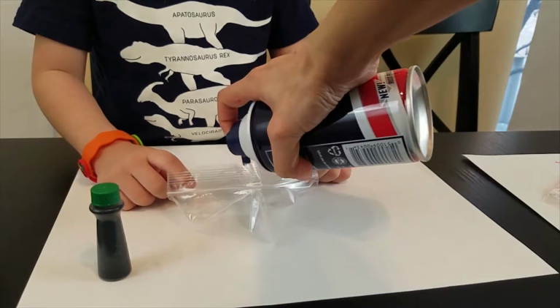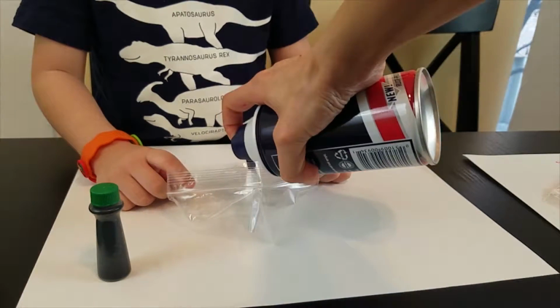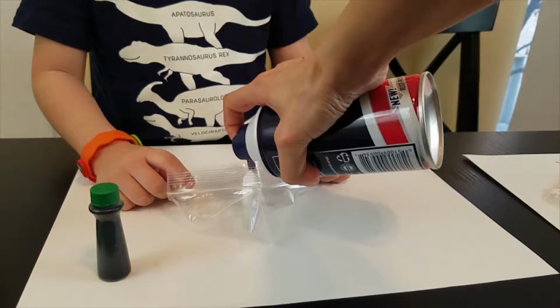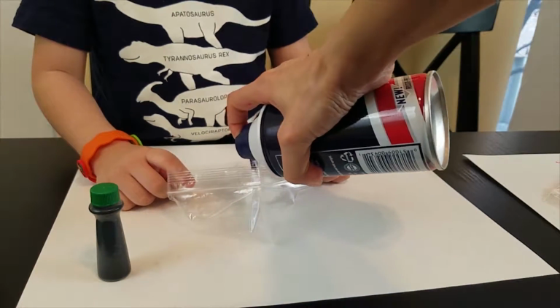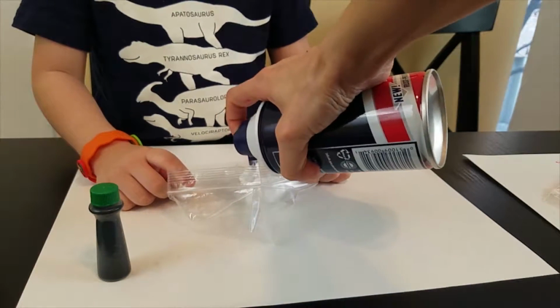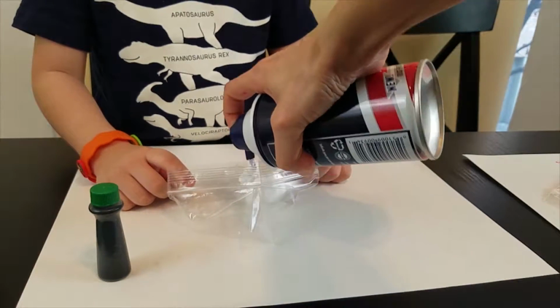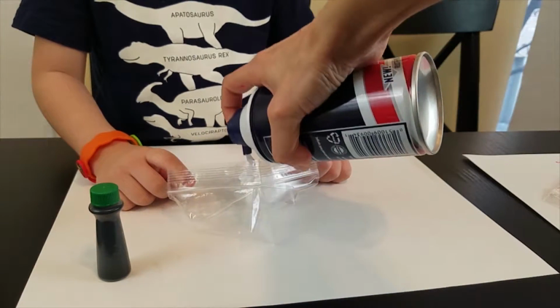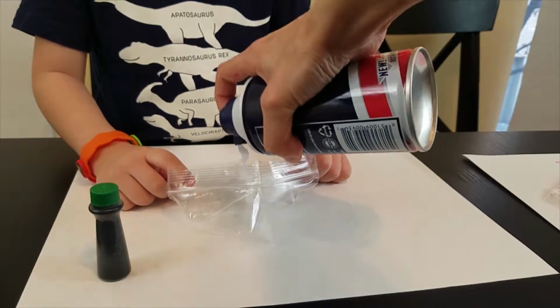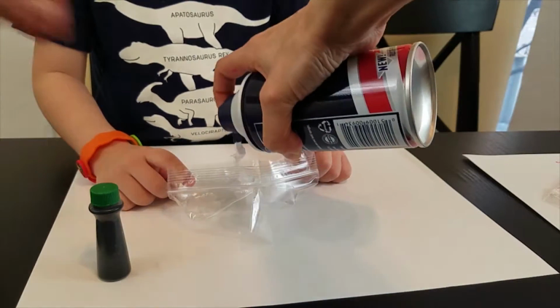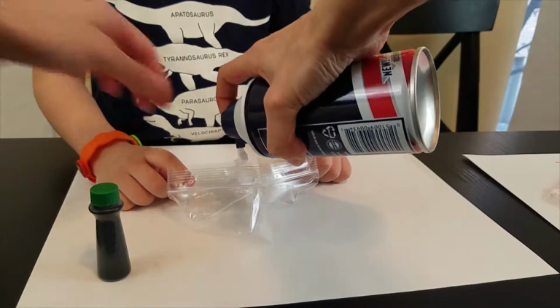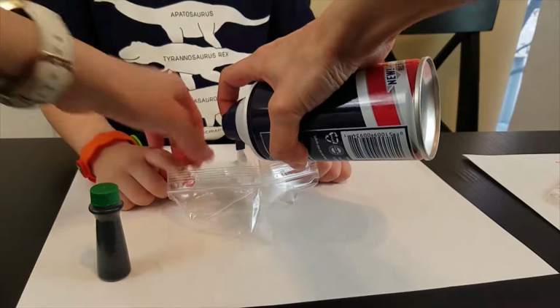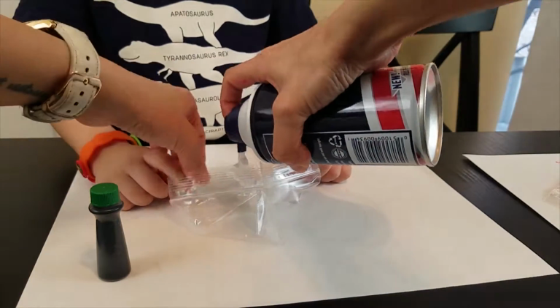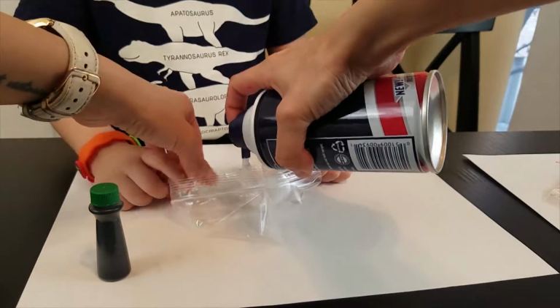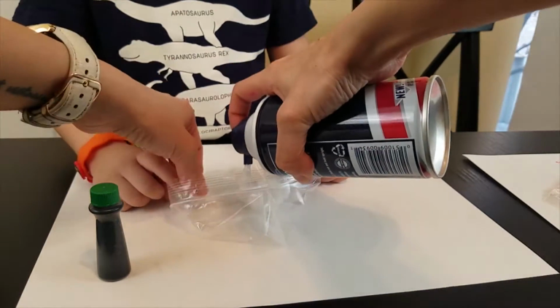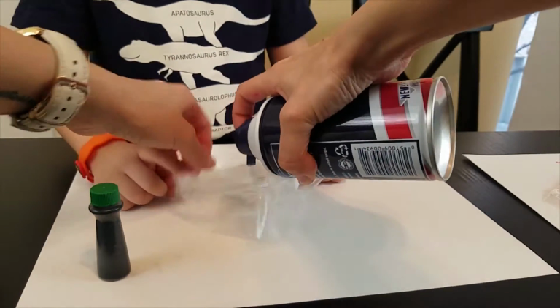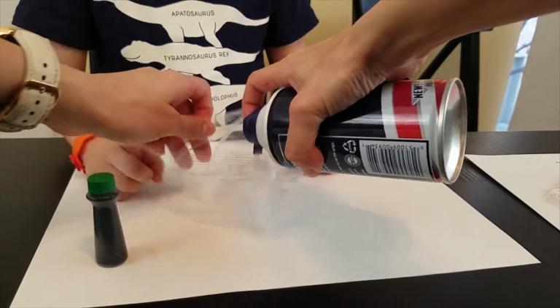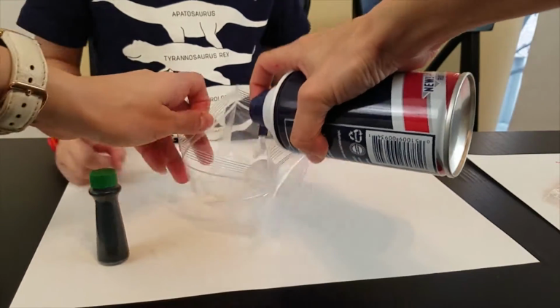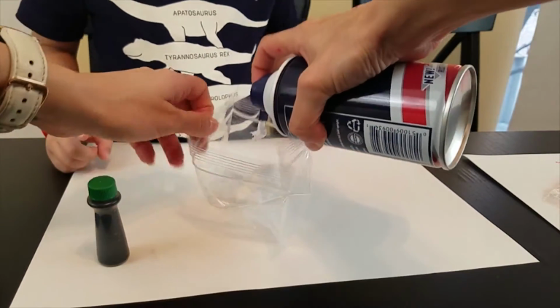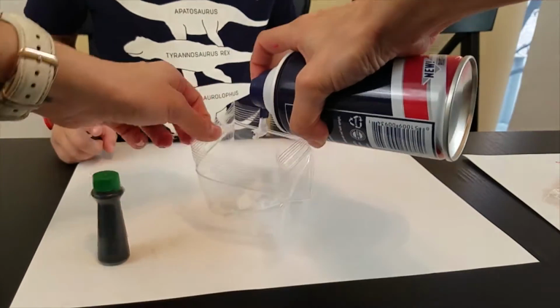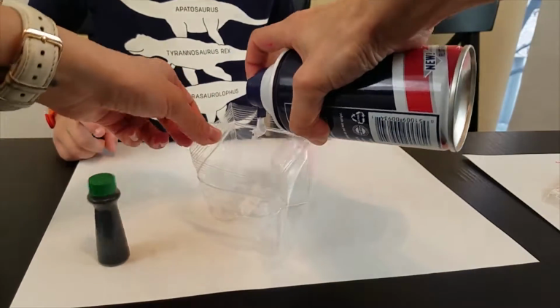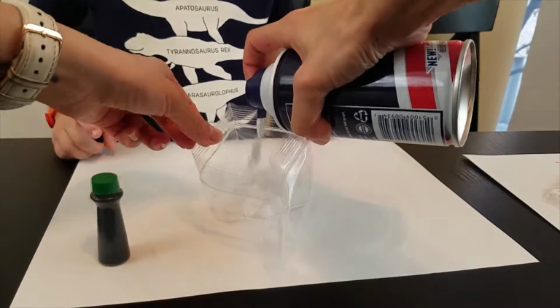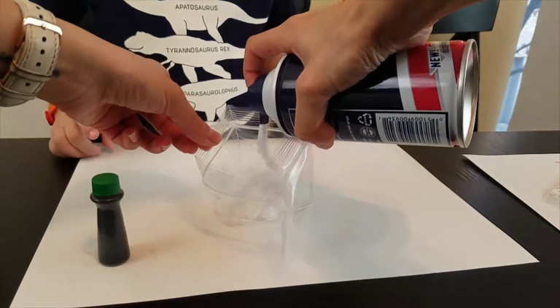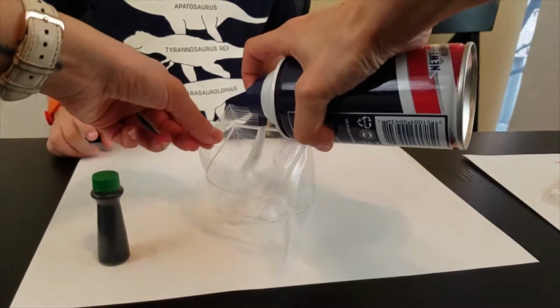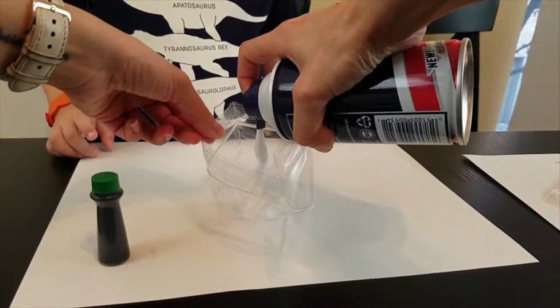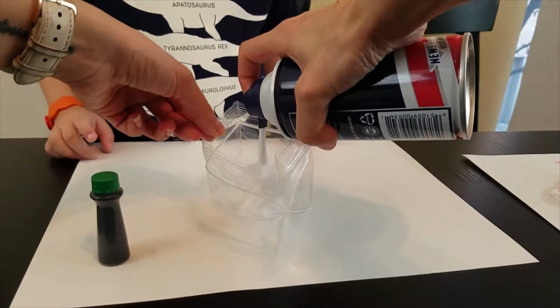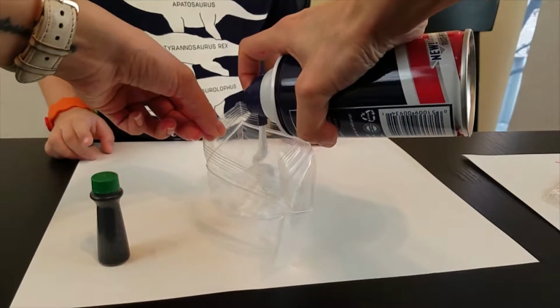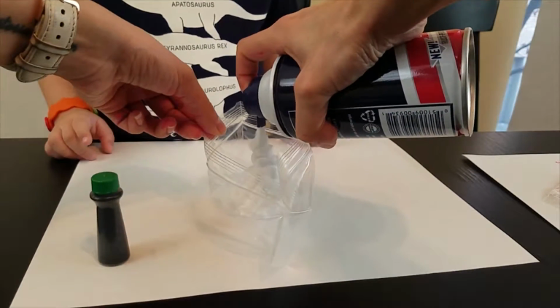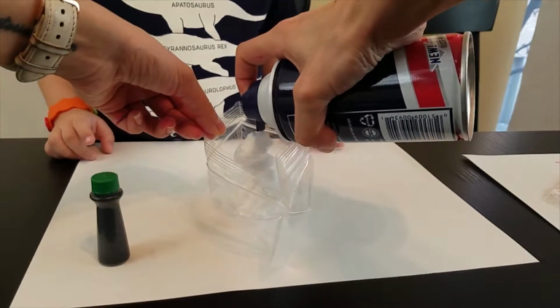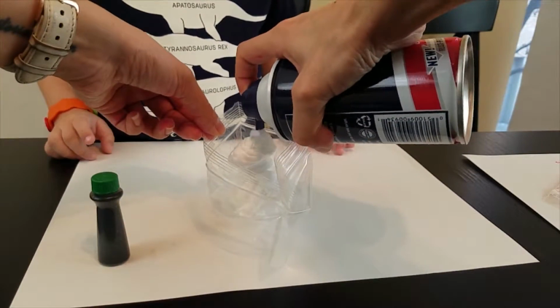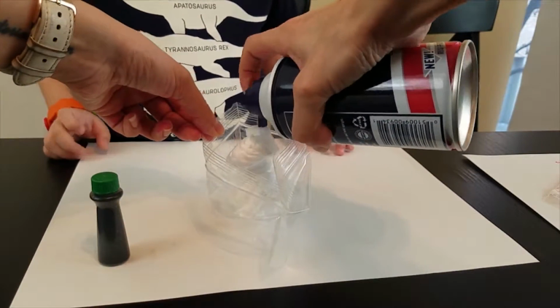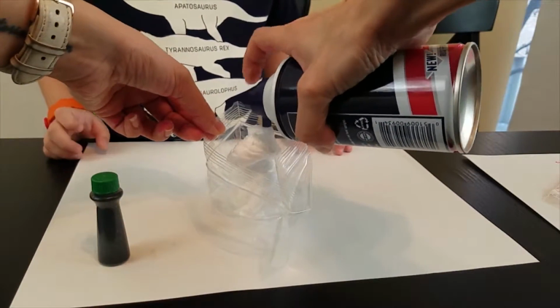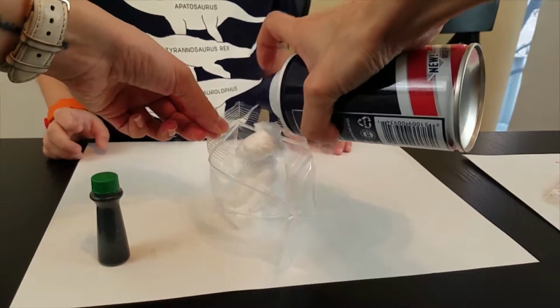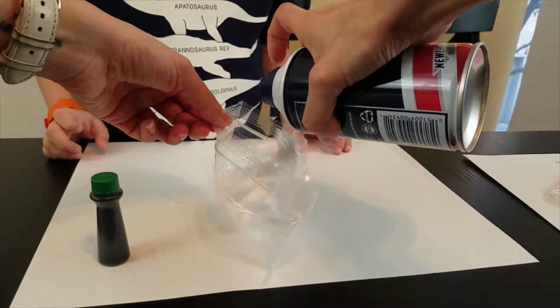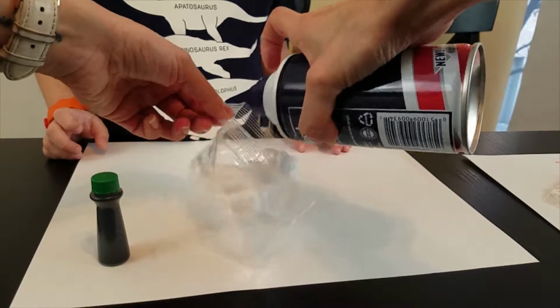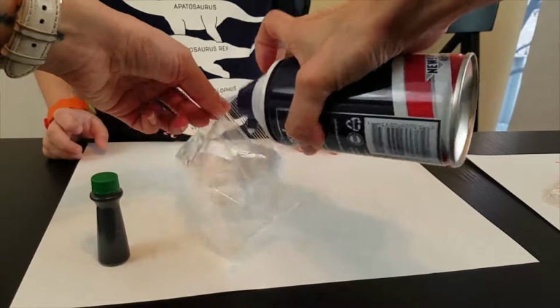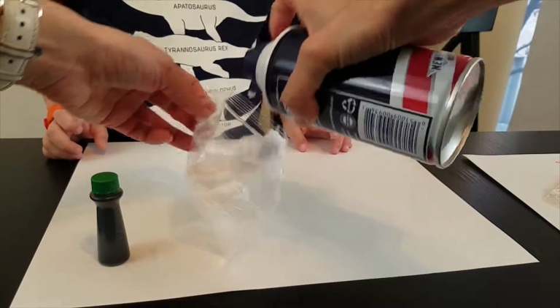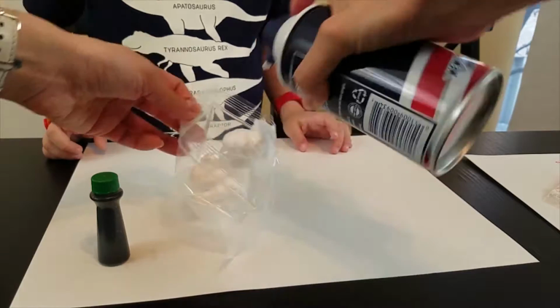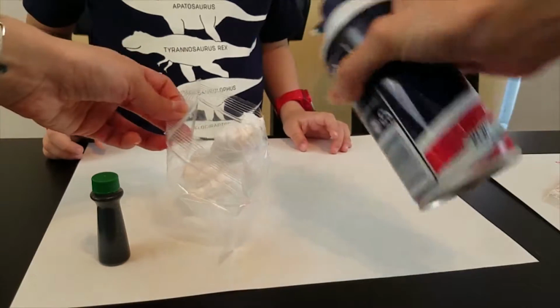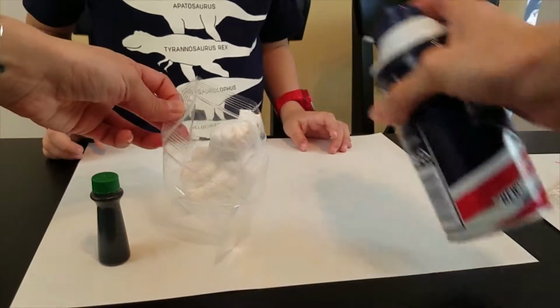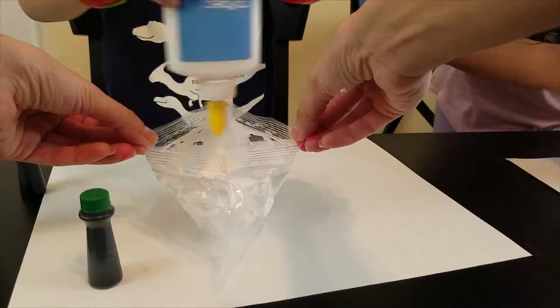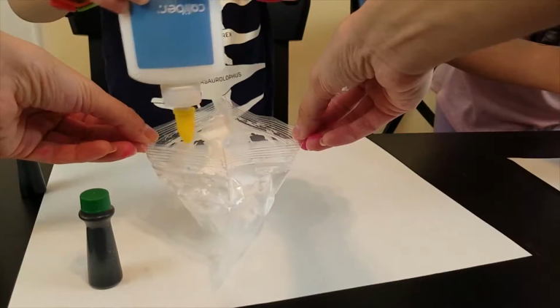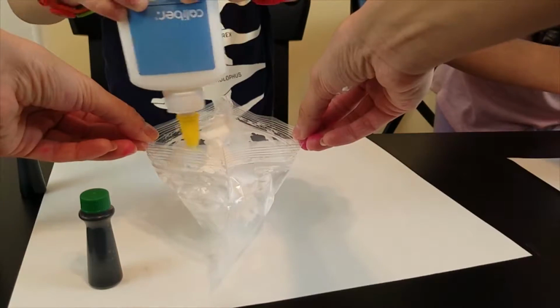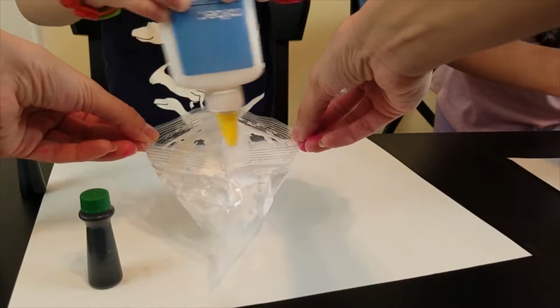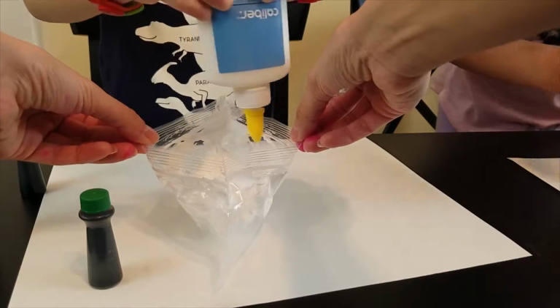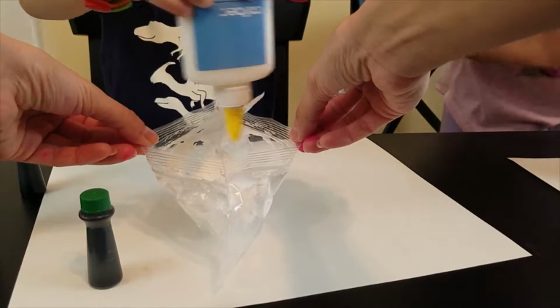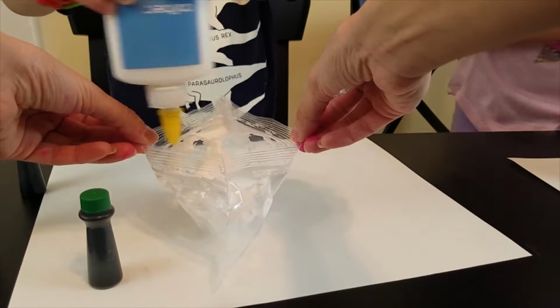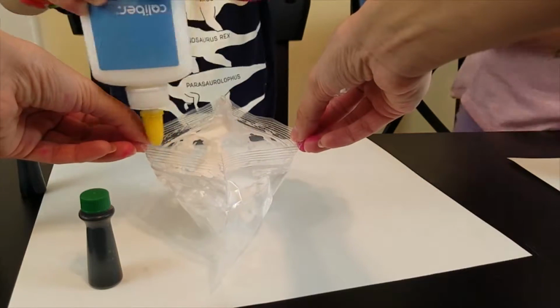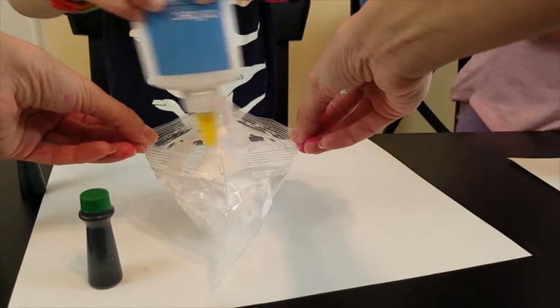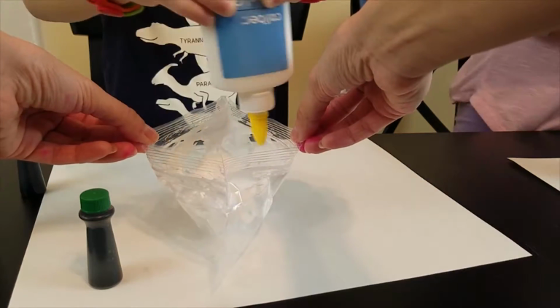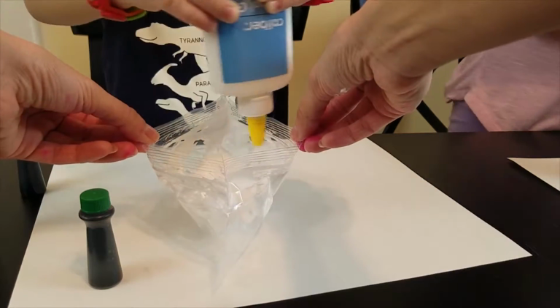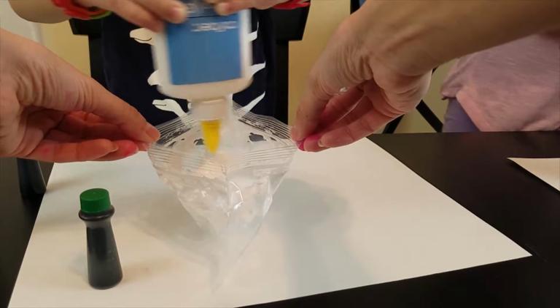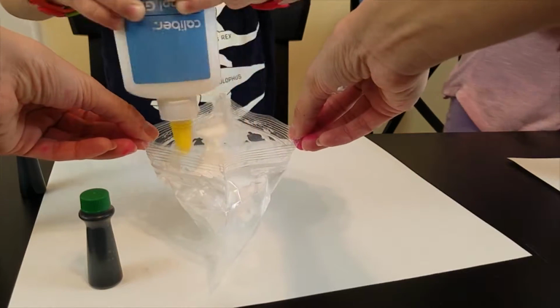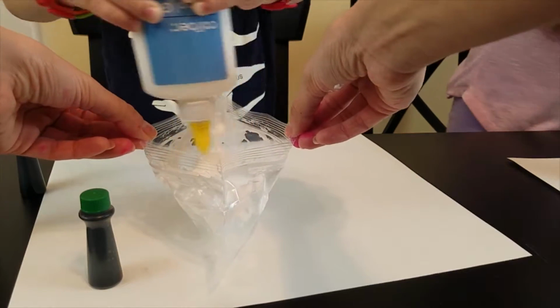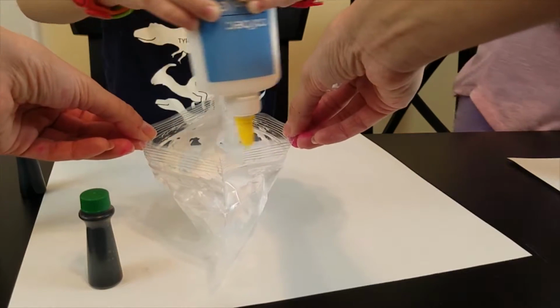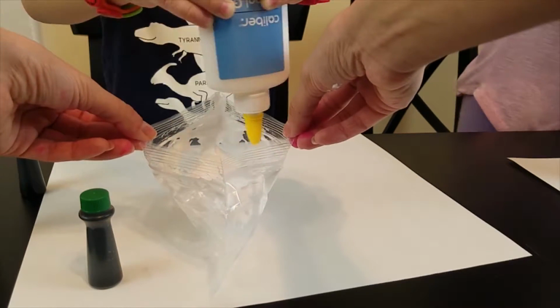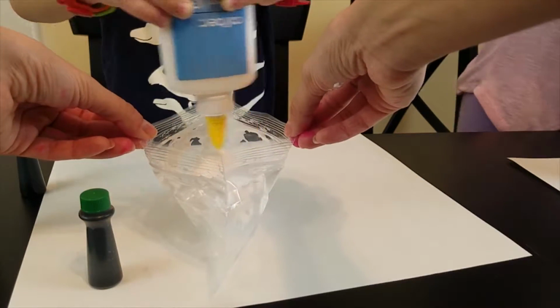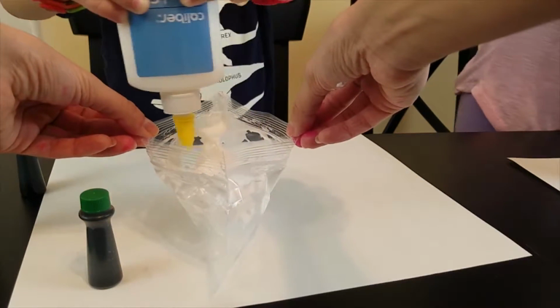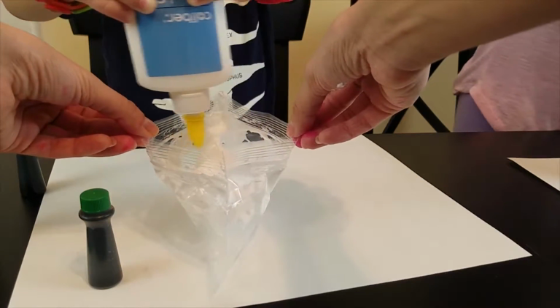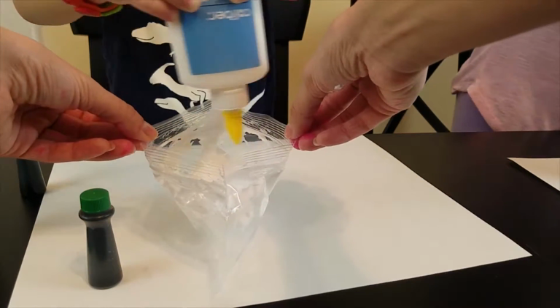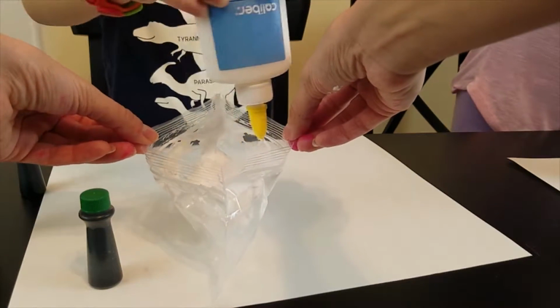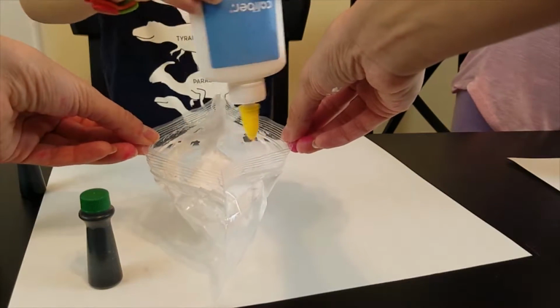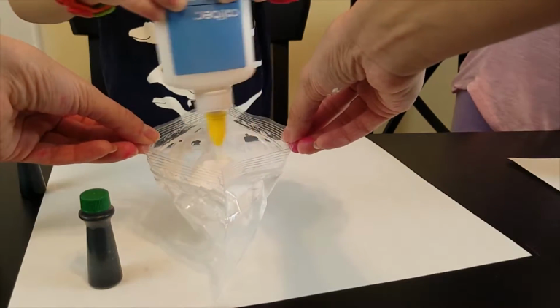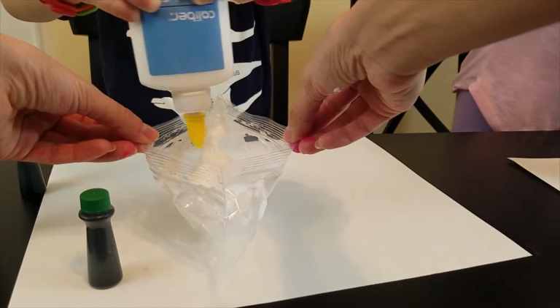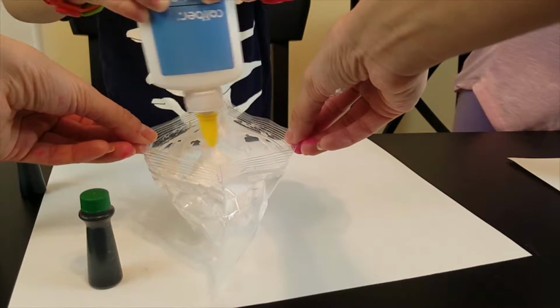Step 1: Add shaving cream to the bag. Step 2: Add equal parts of glue.